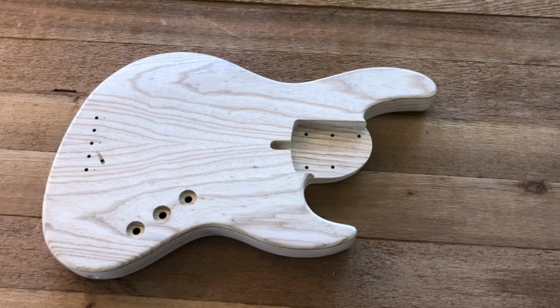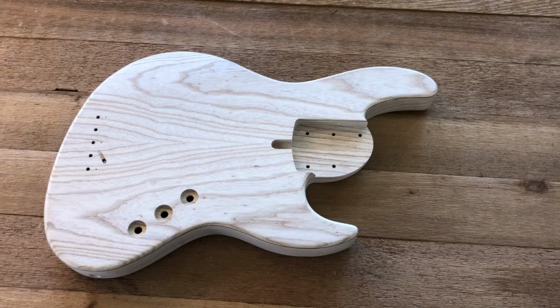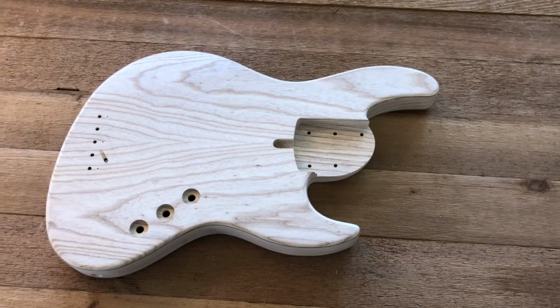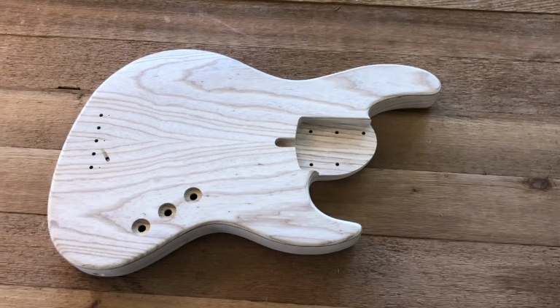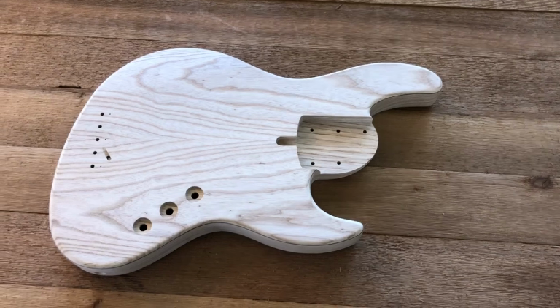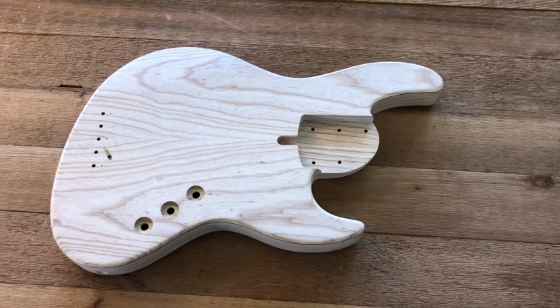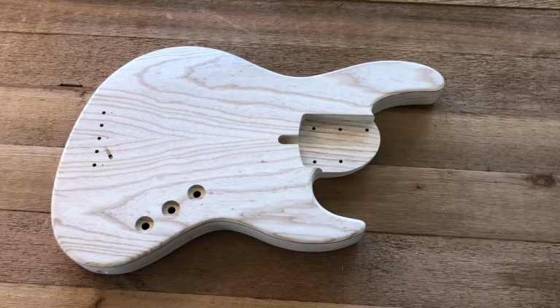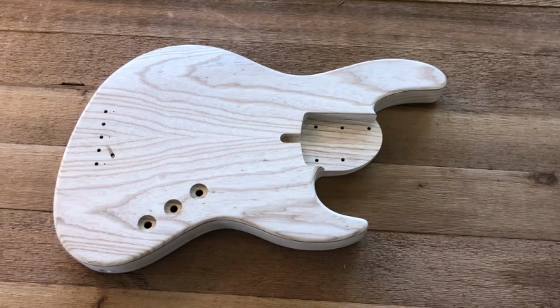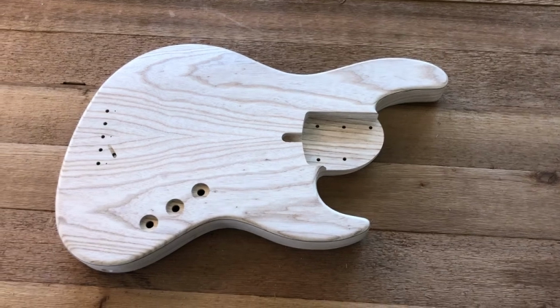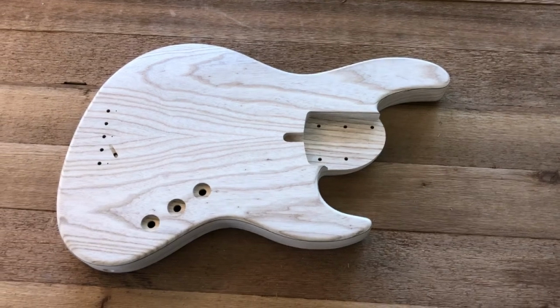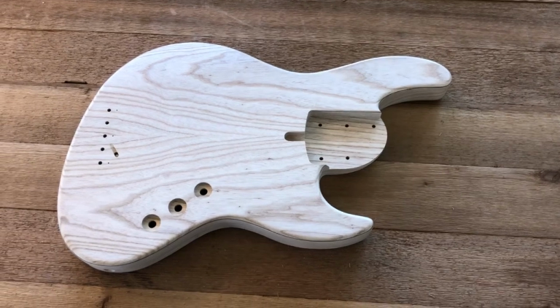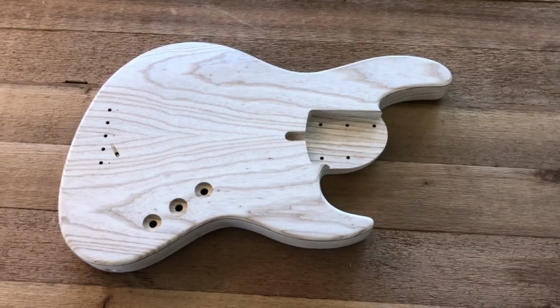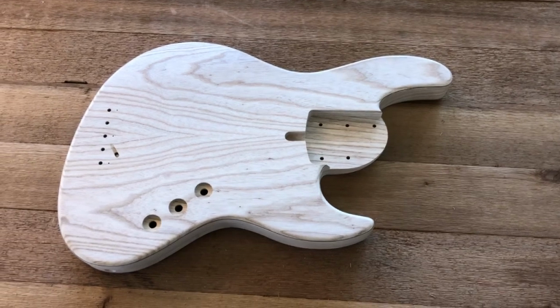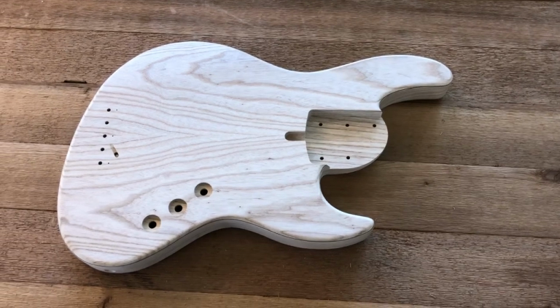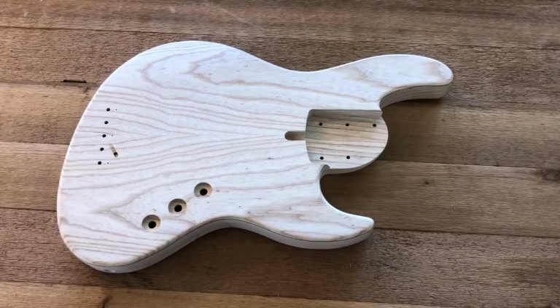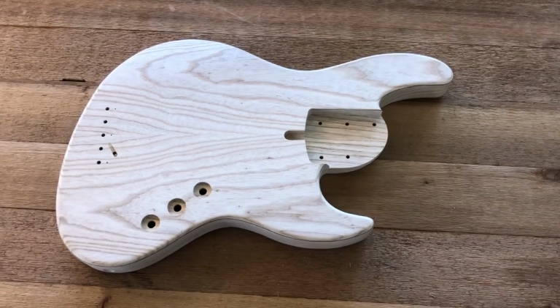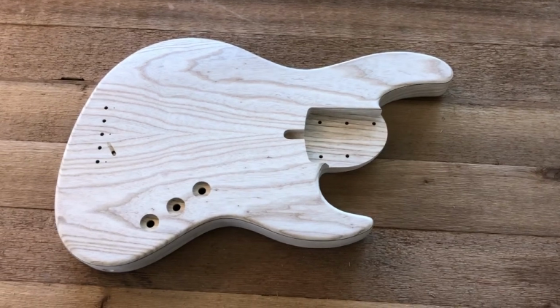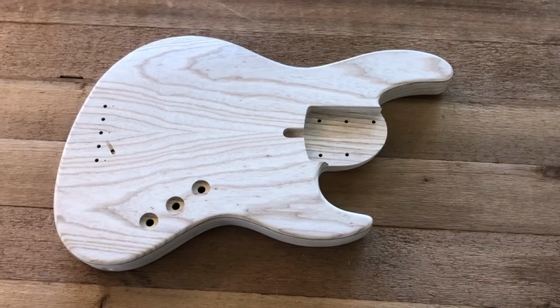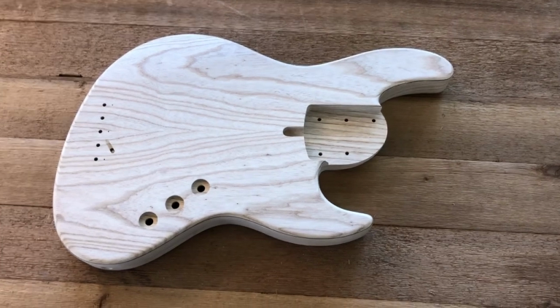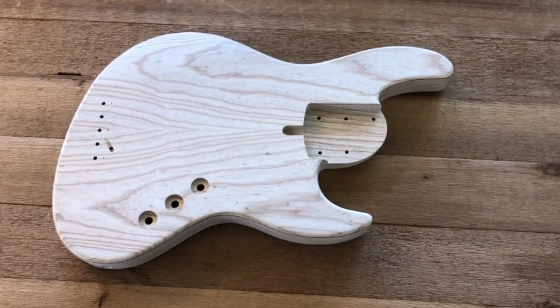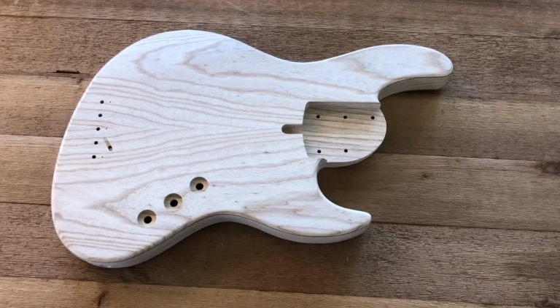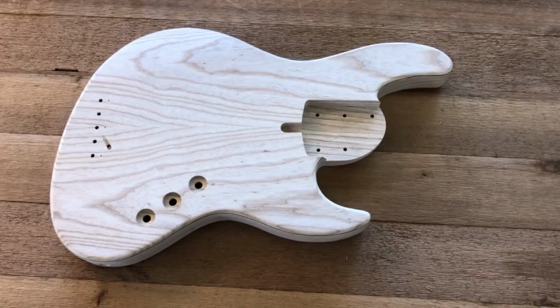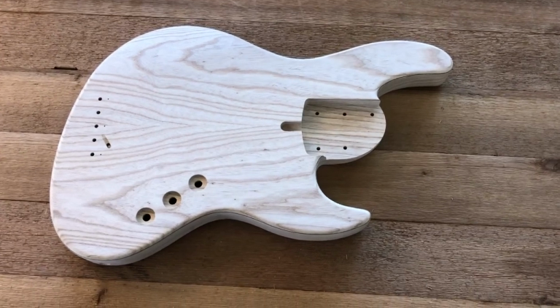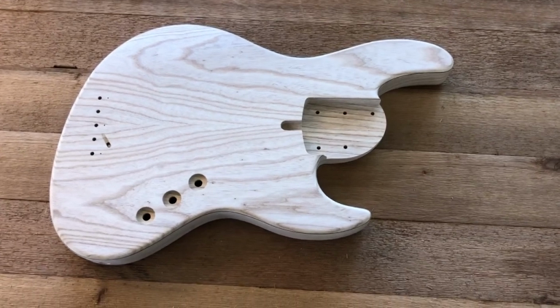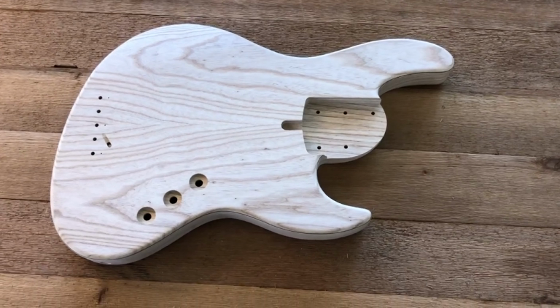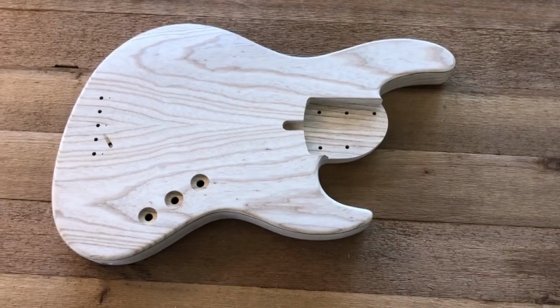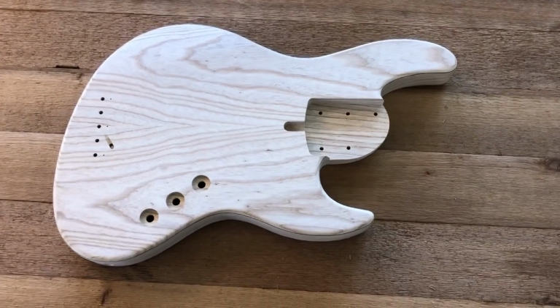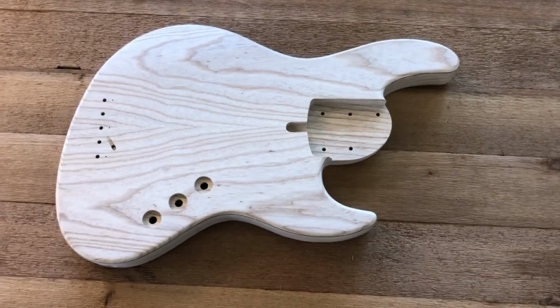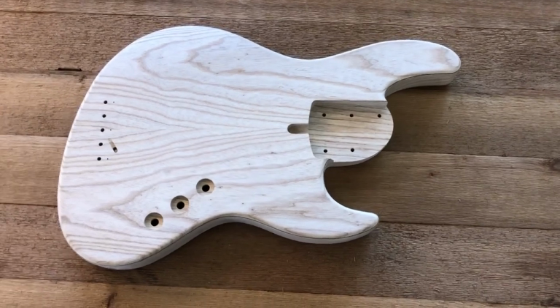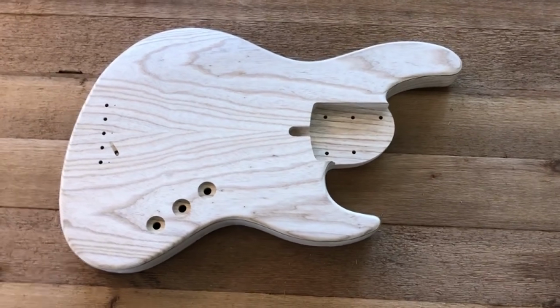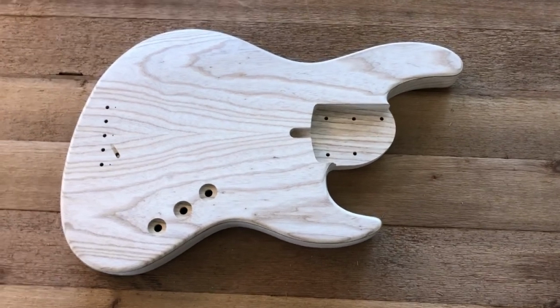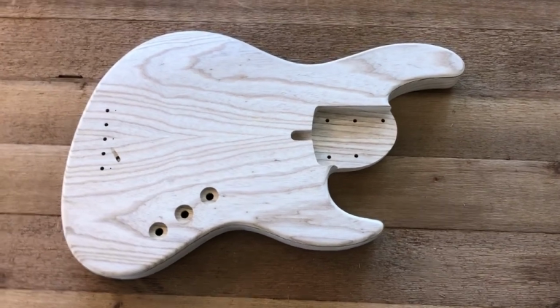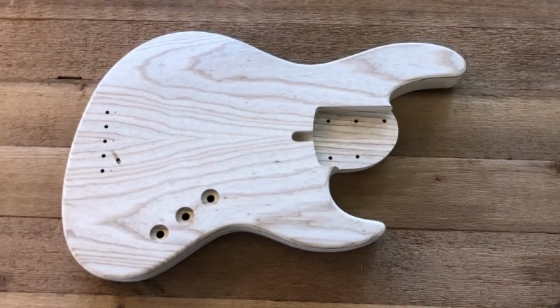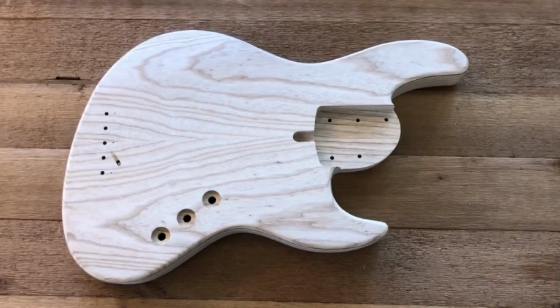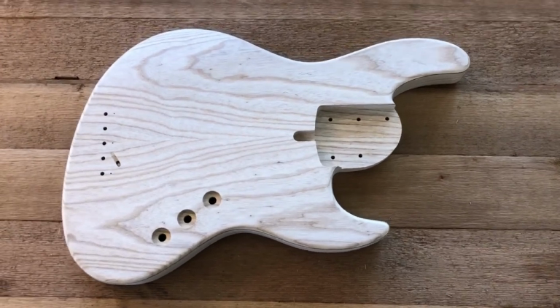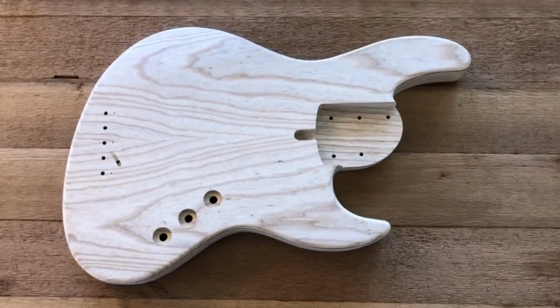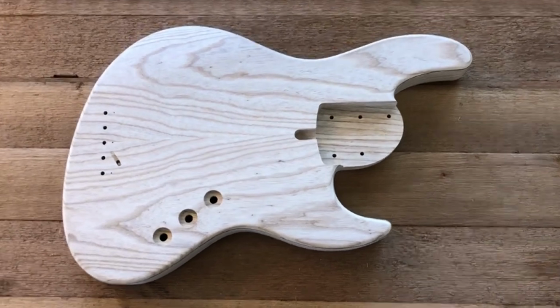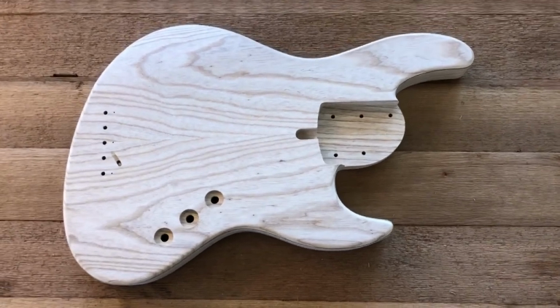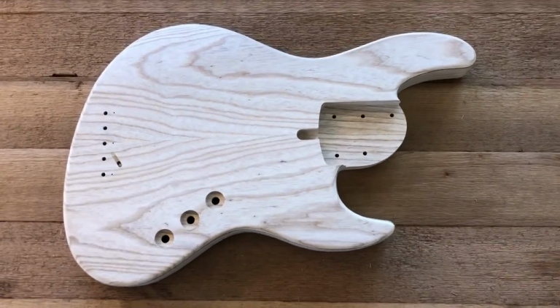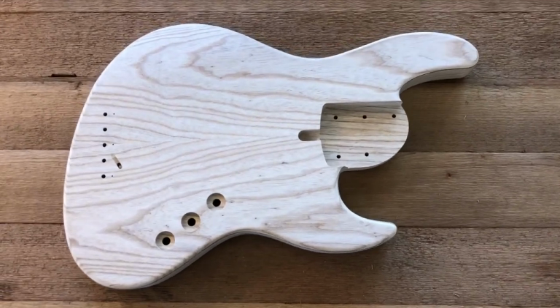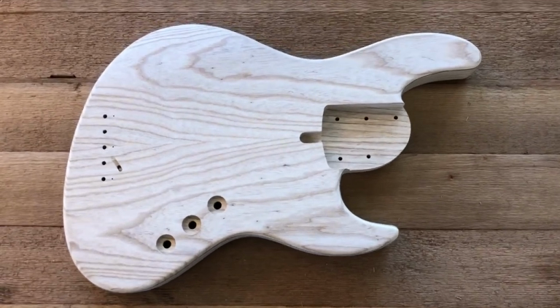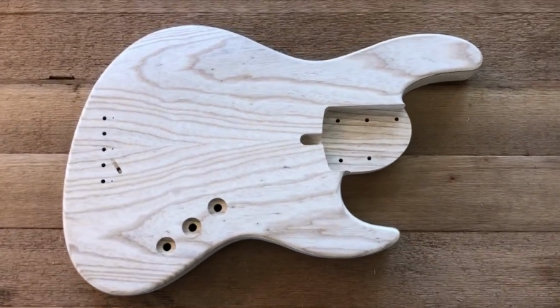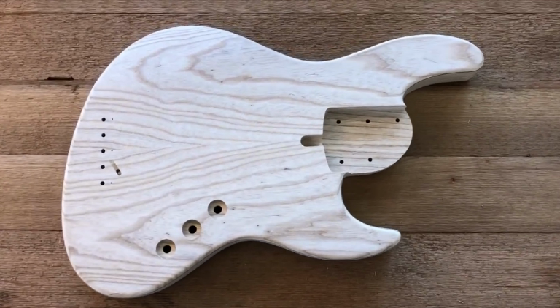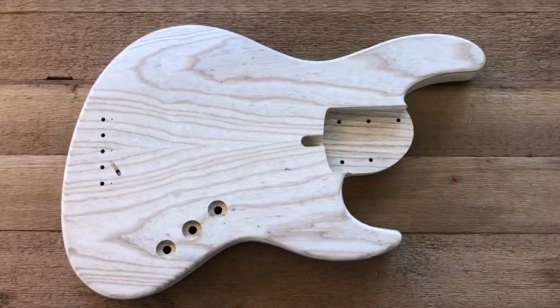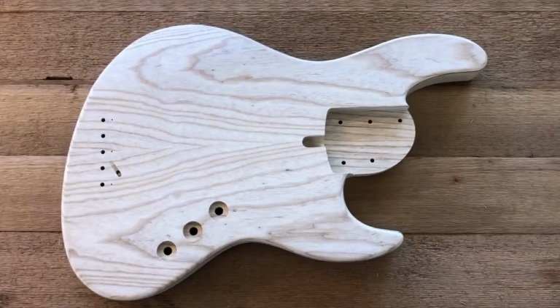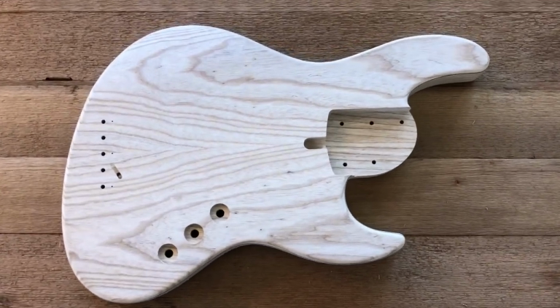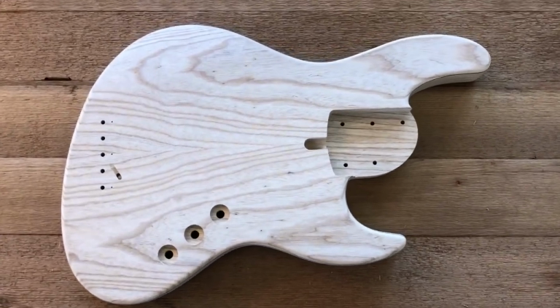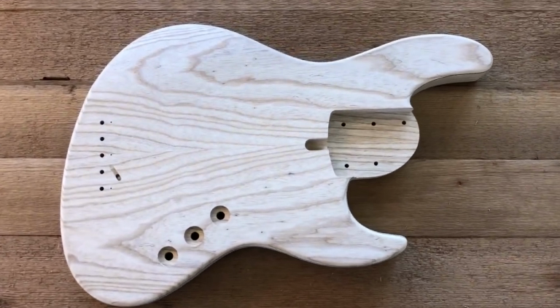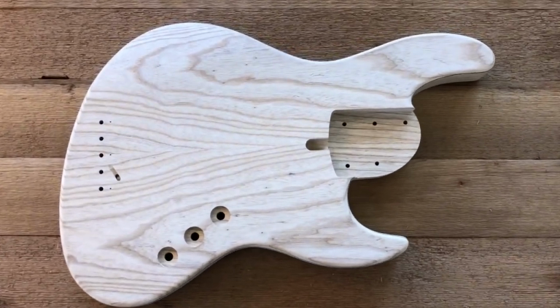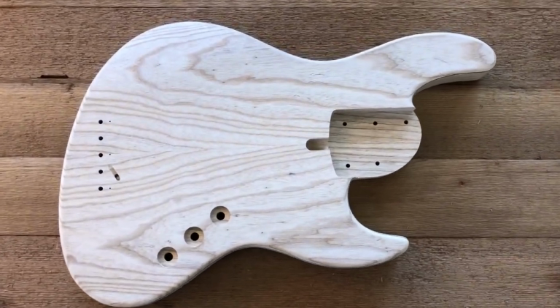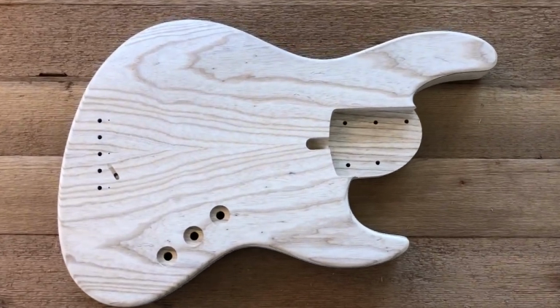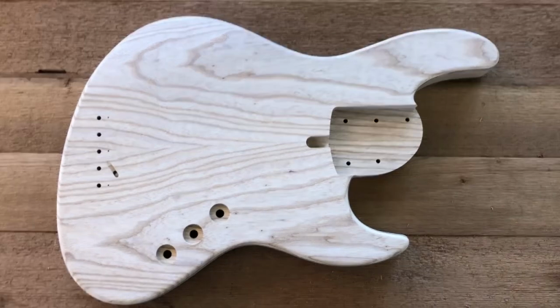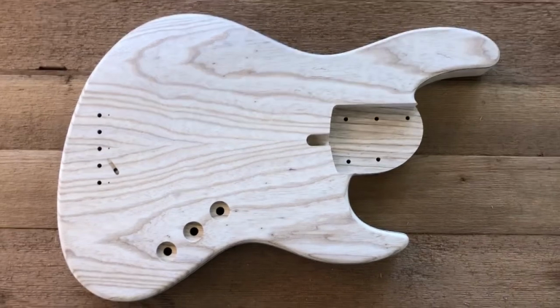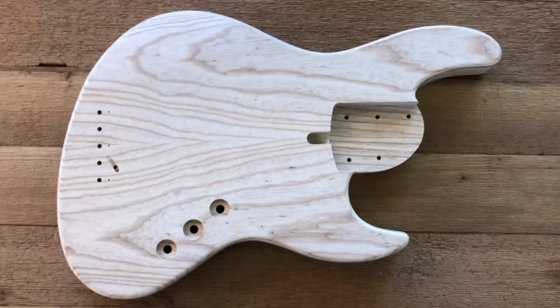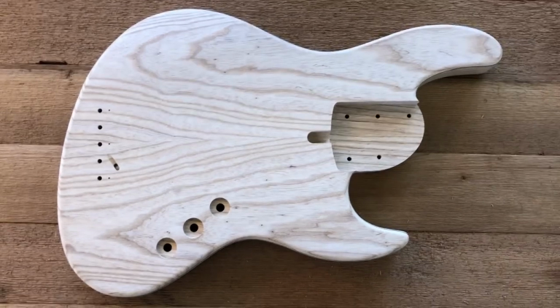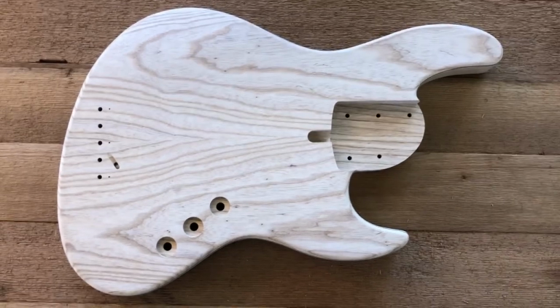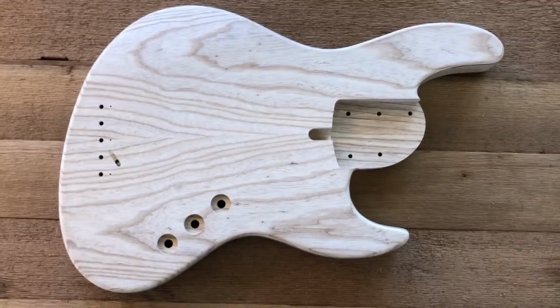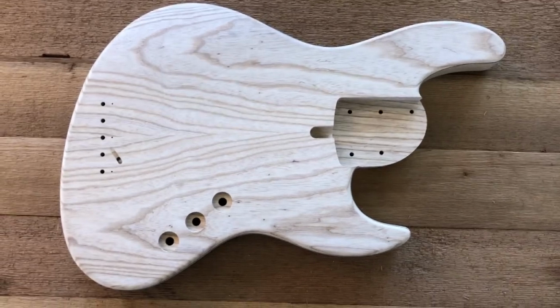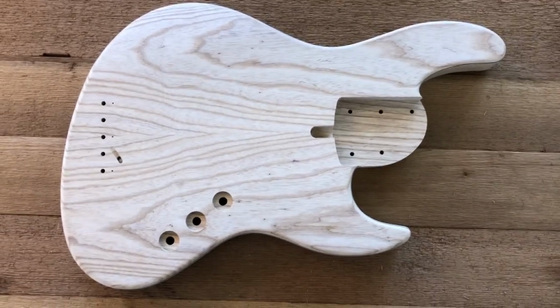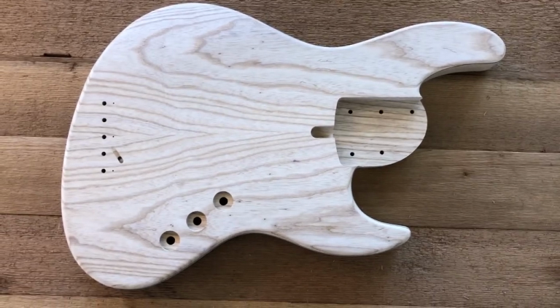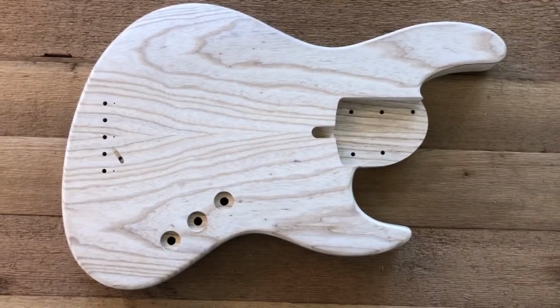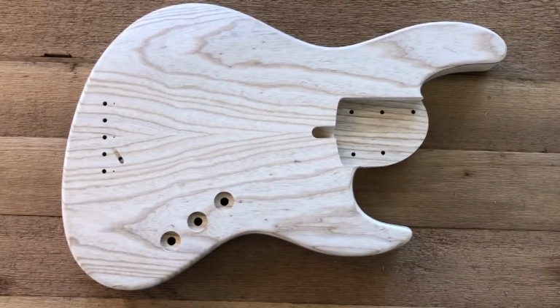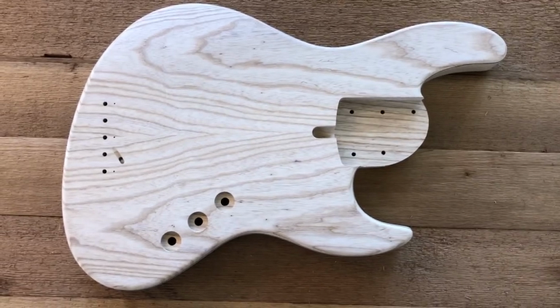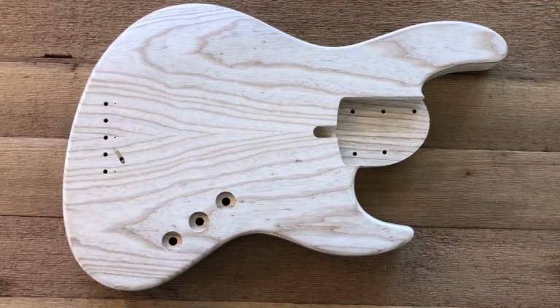Hey there, this is Devin and I'm going to give you a real quick overview of the Gen 5 body today.